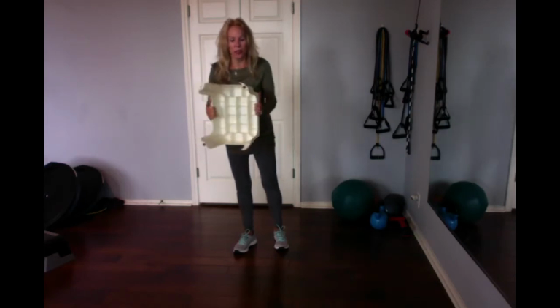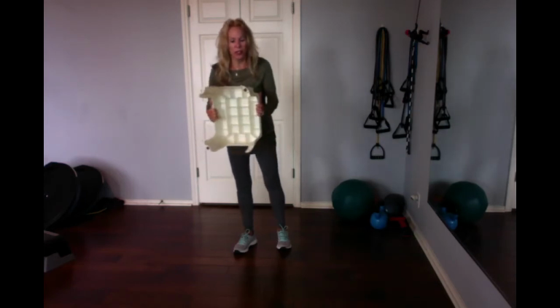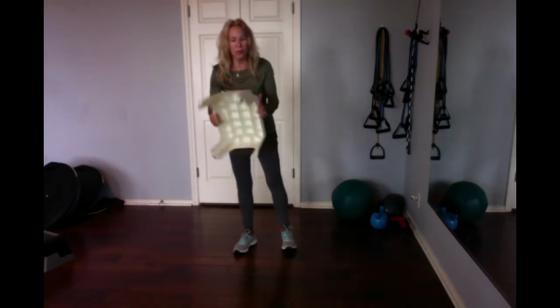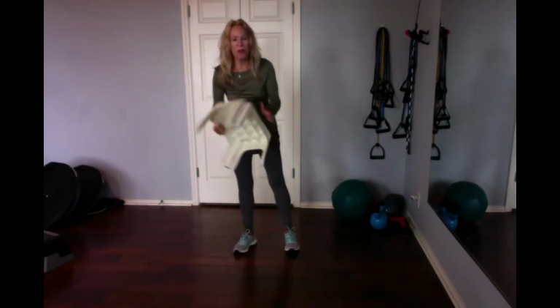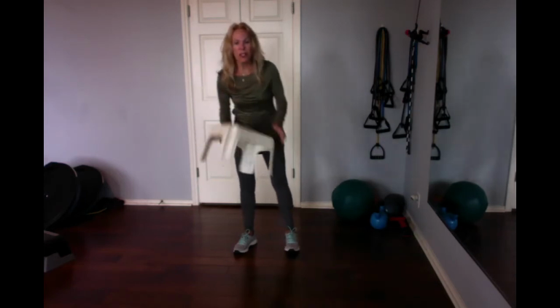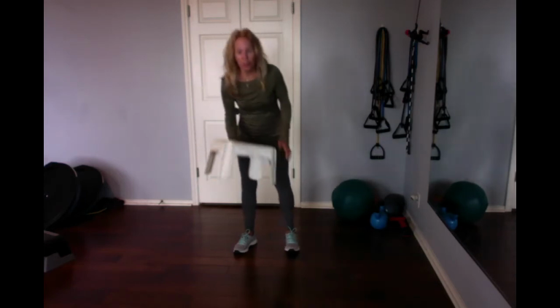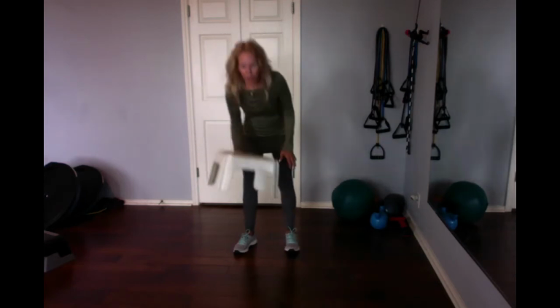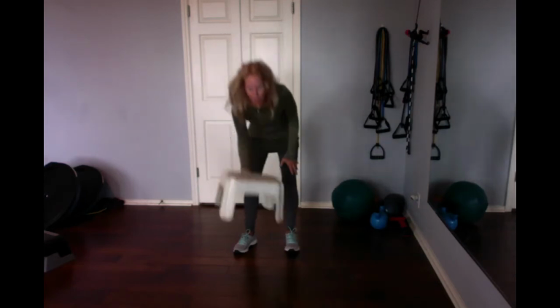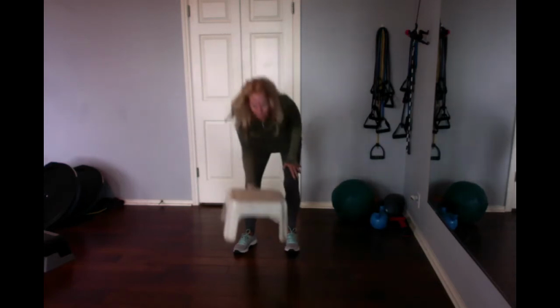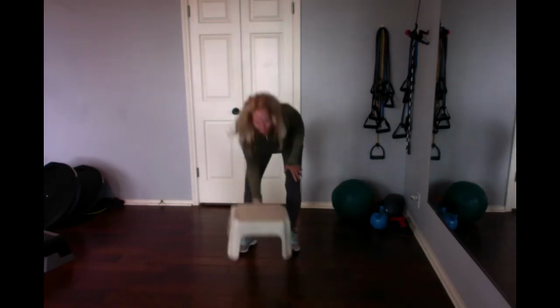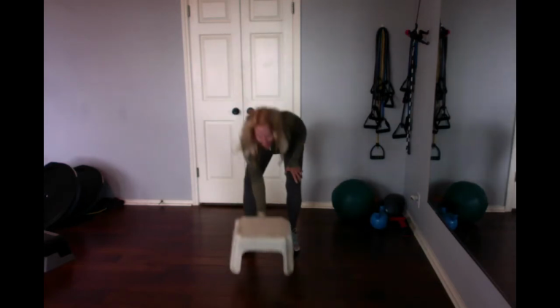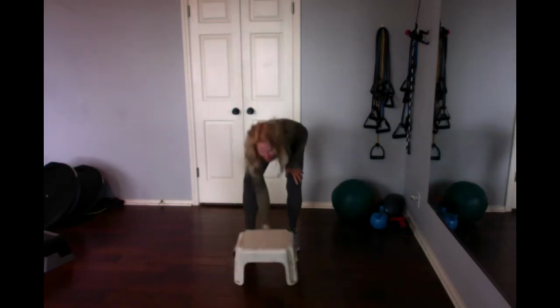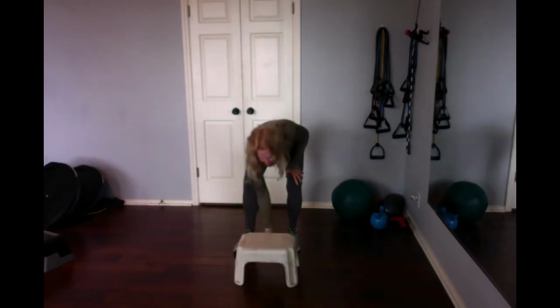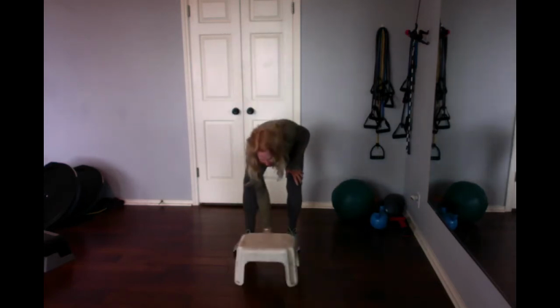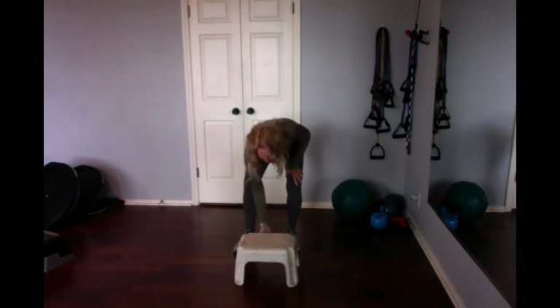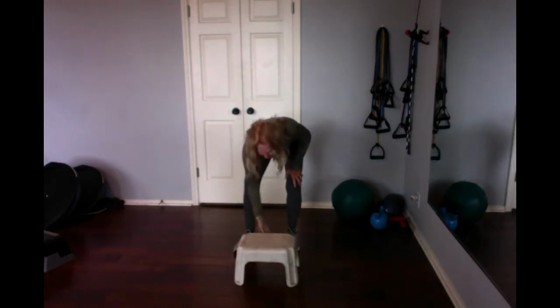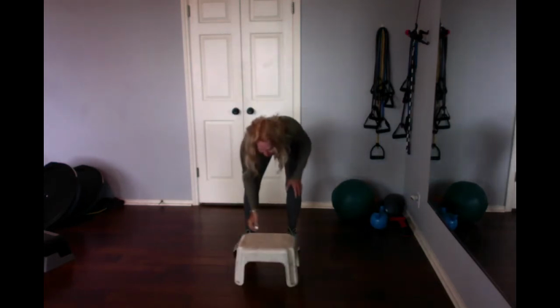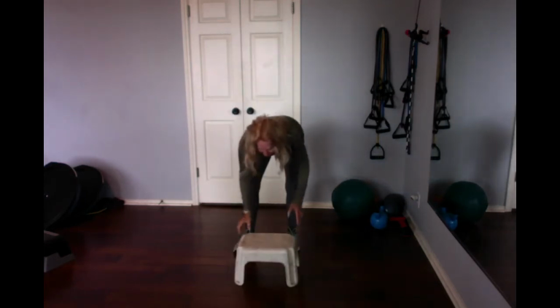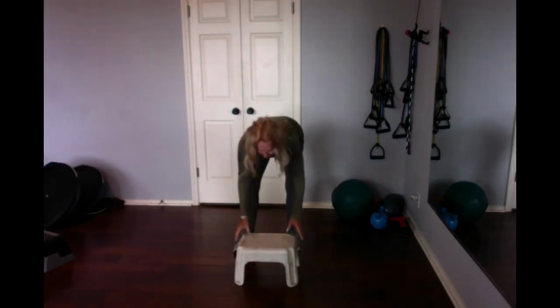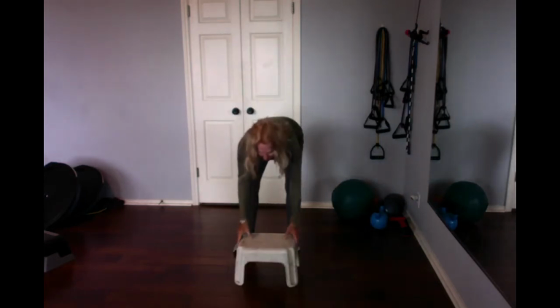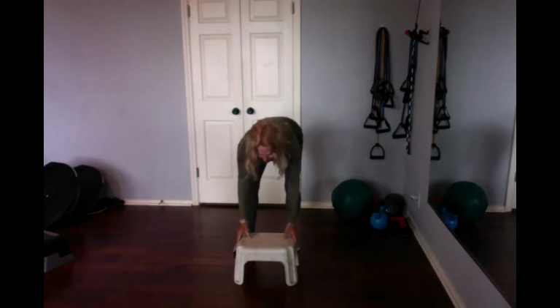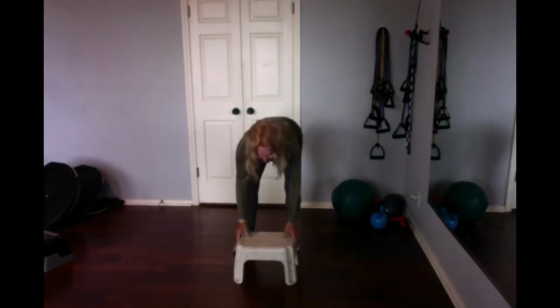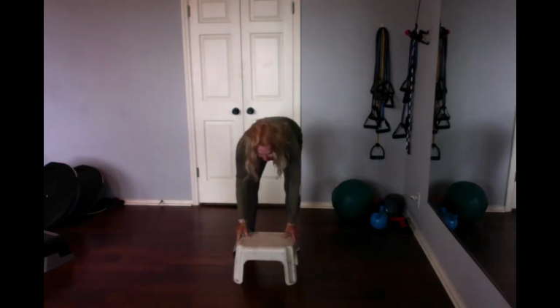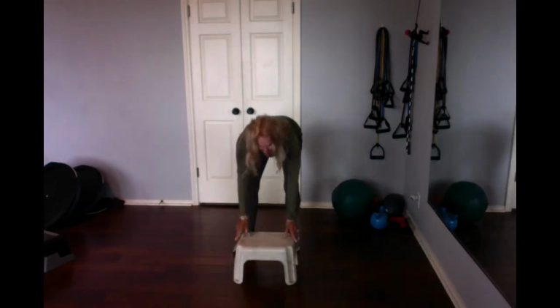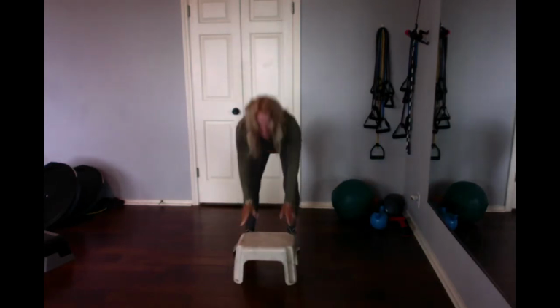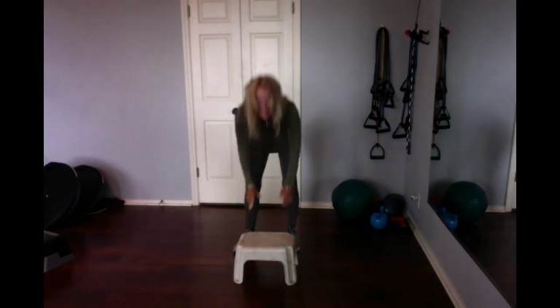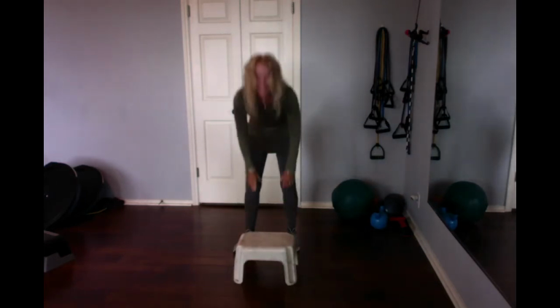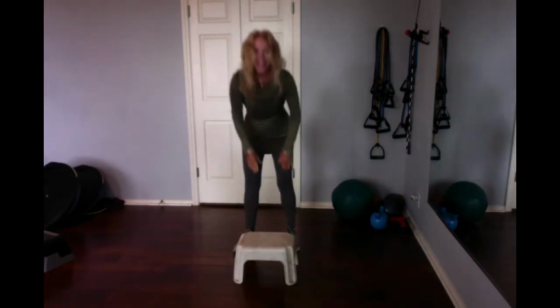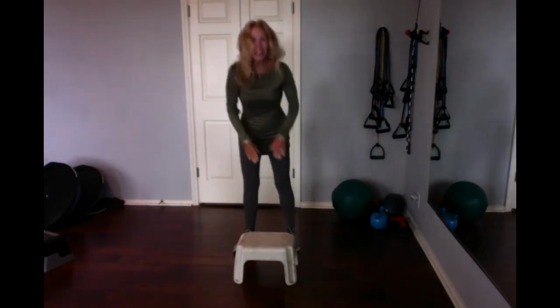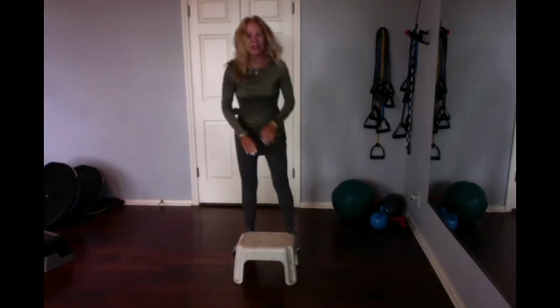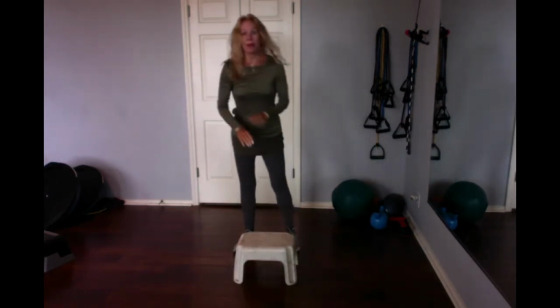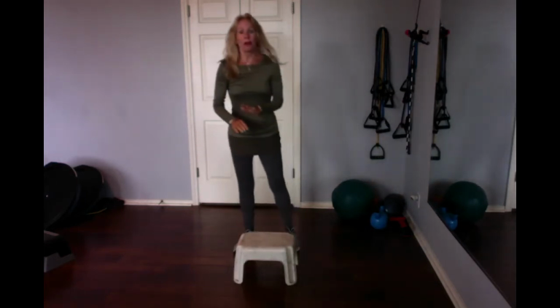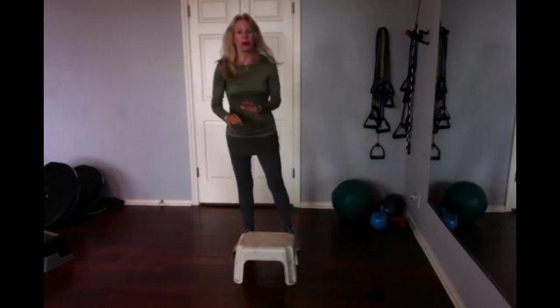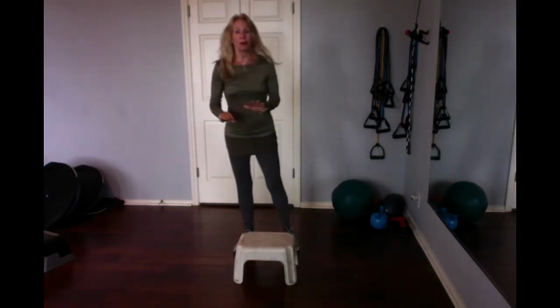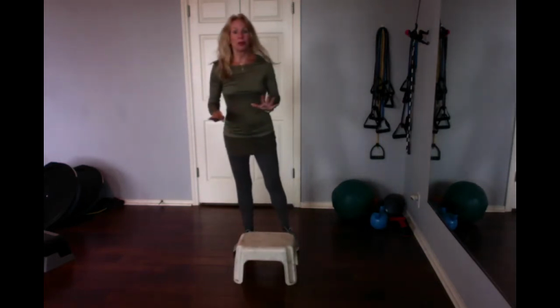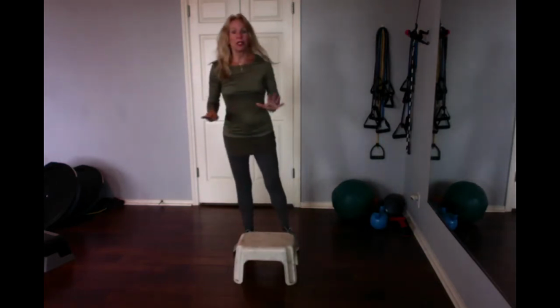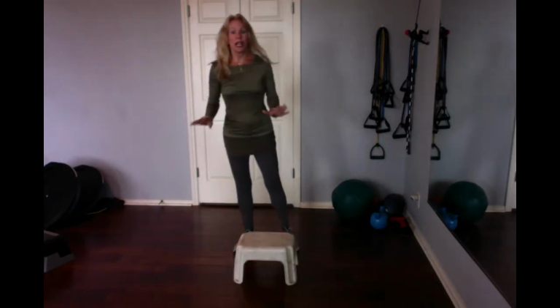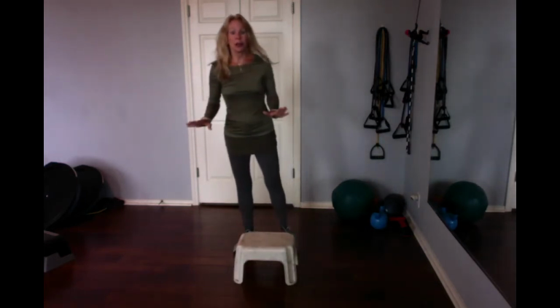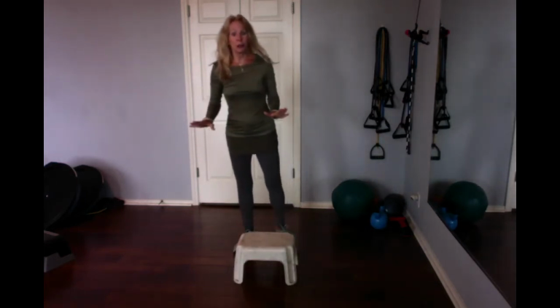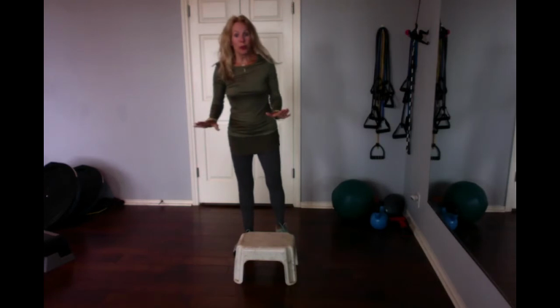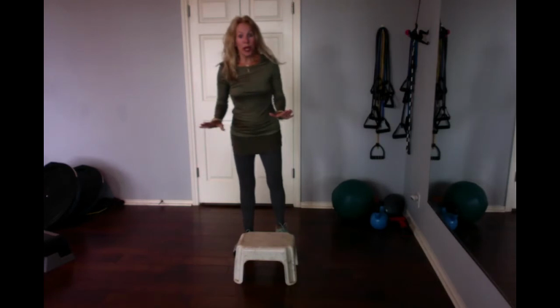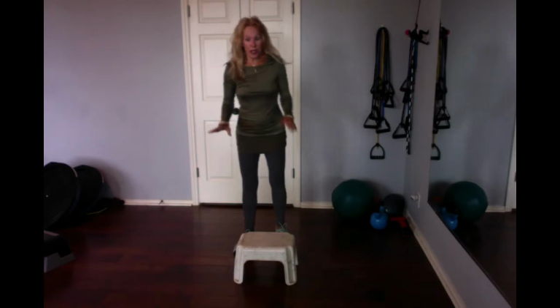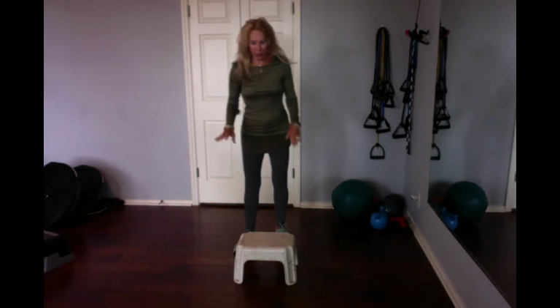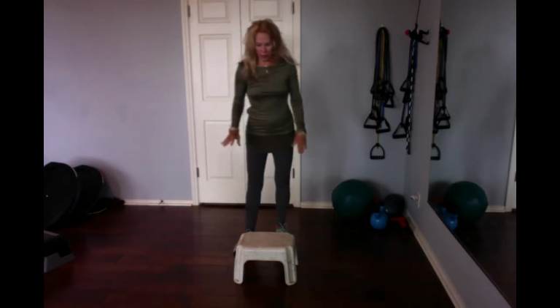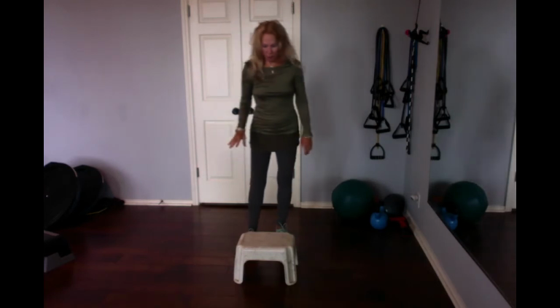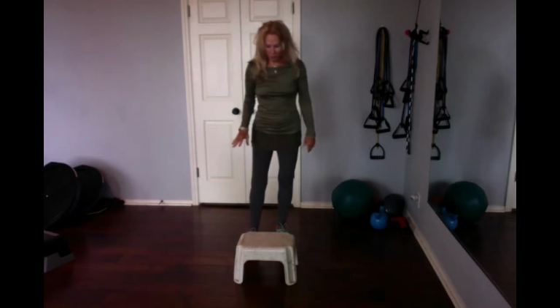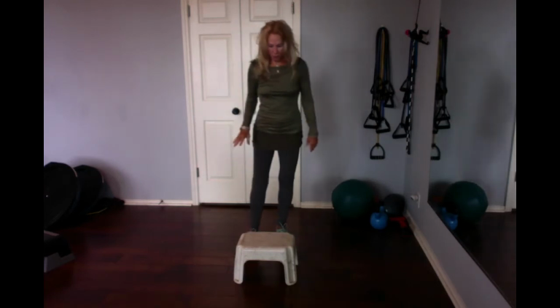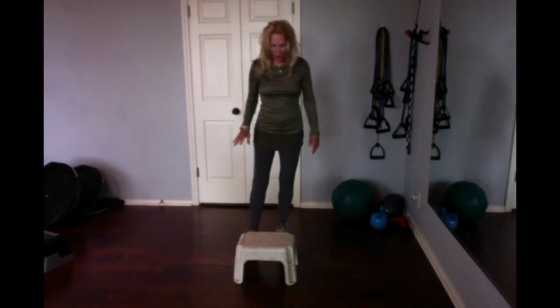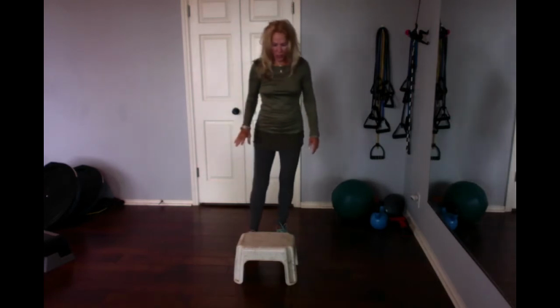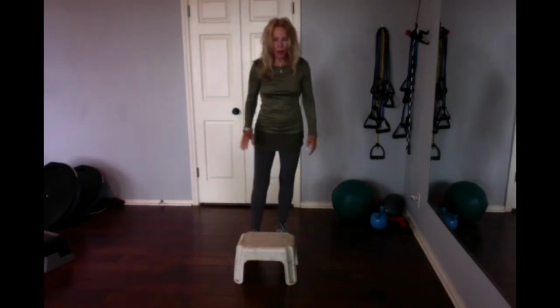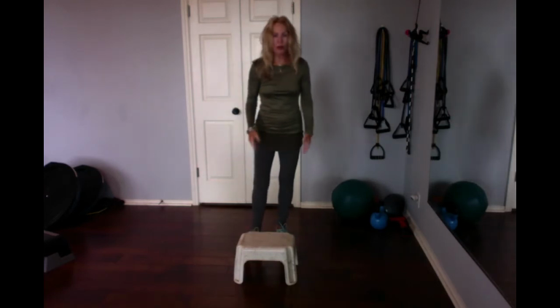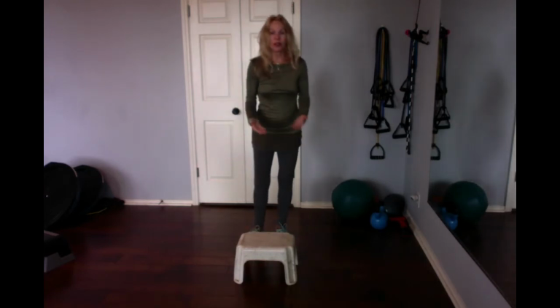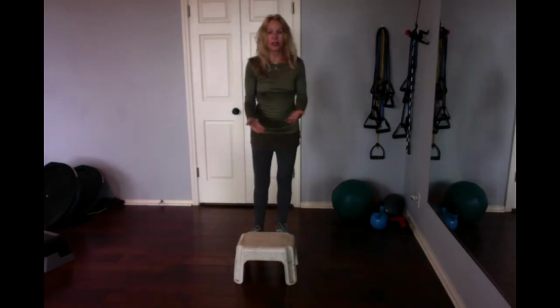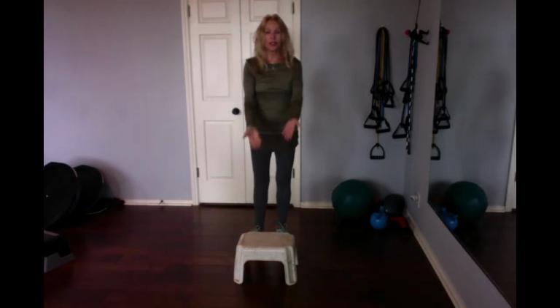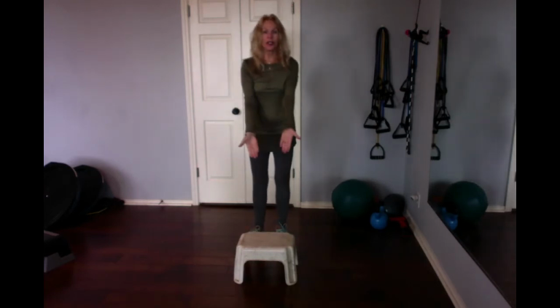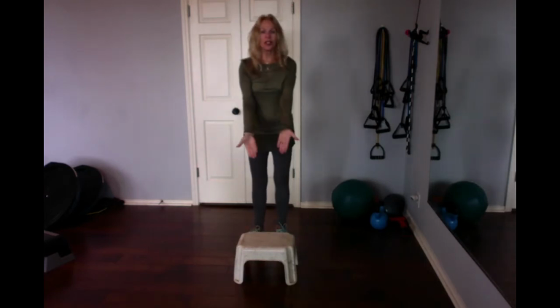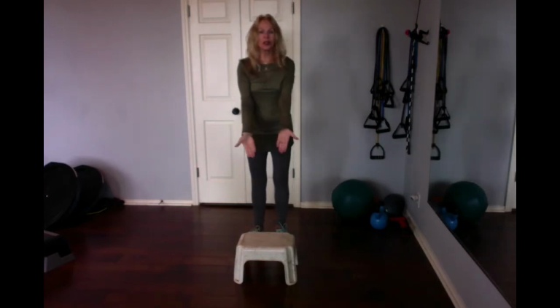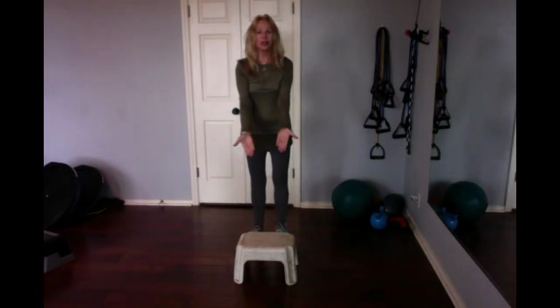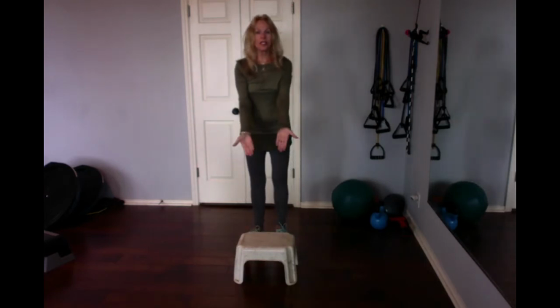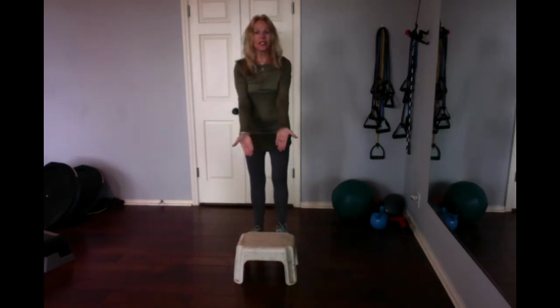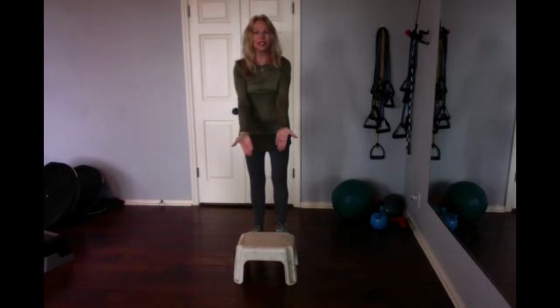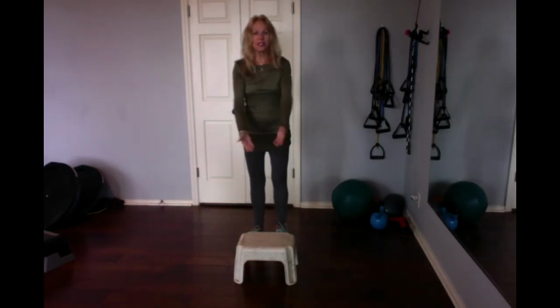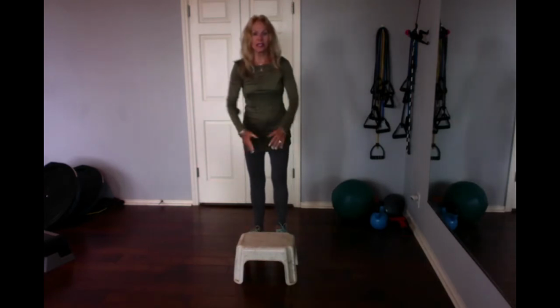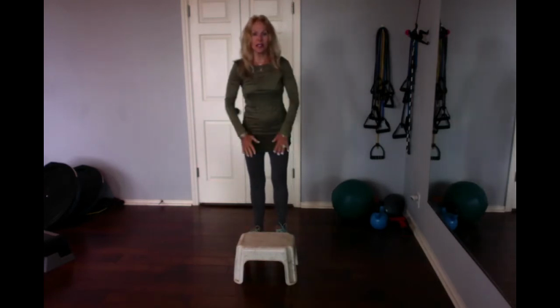Just make sure it's pretty stable — it can slide. You might want to put it on a rug, so you can use it instead.